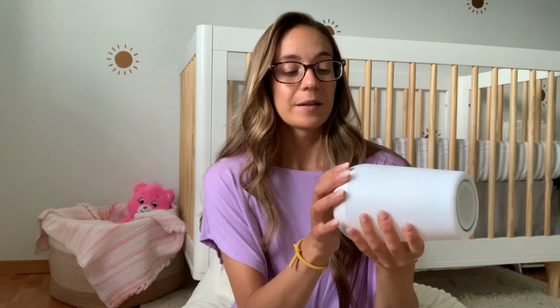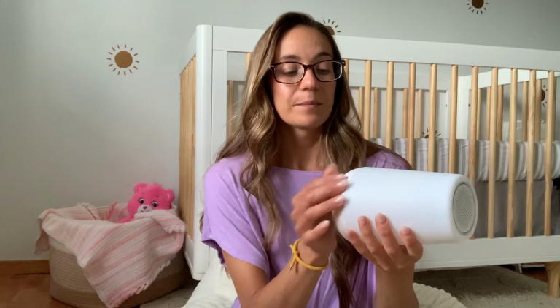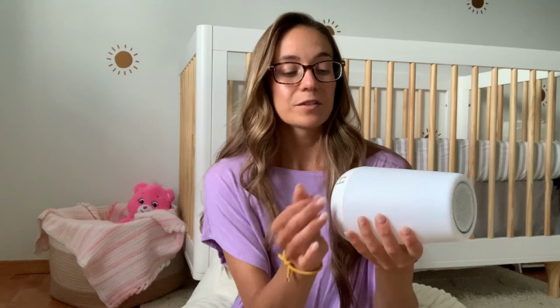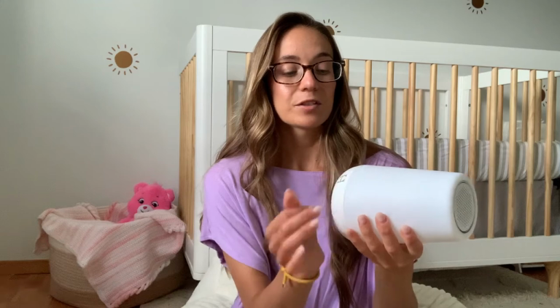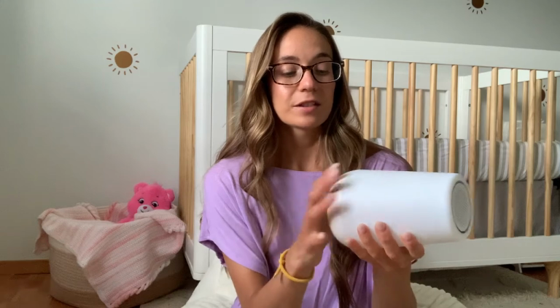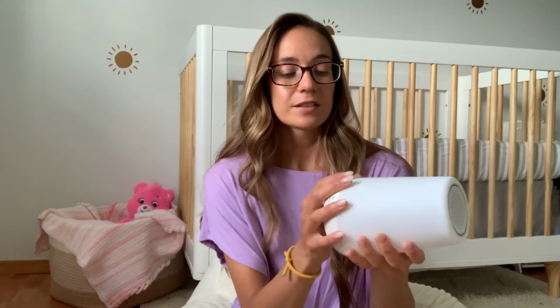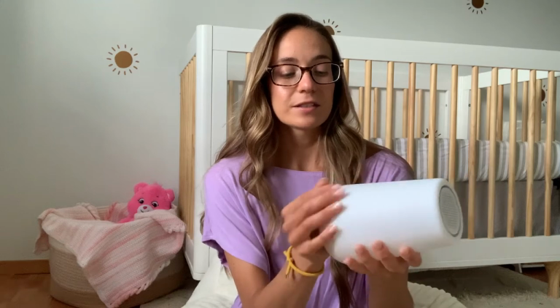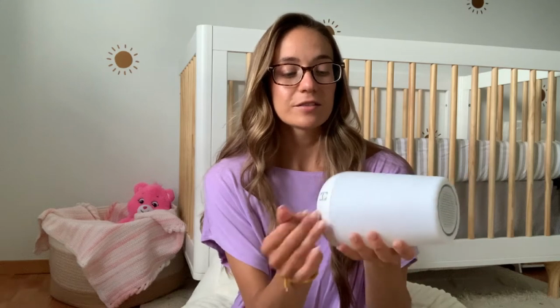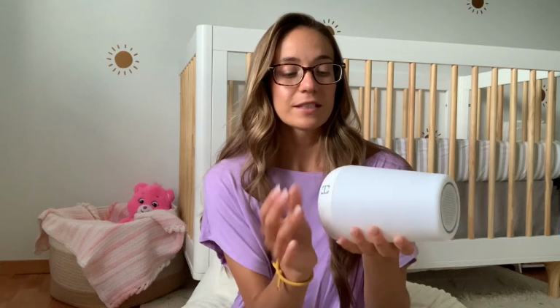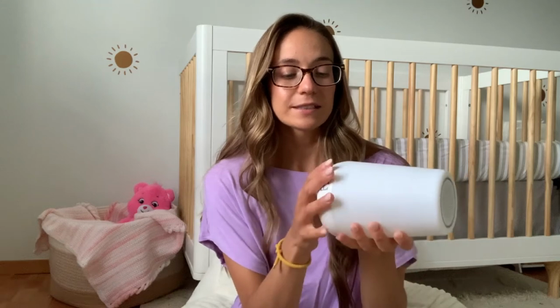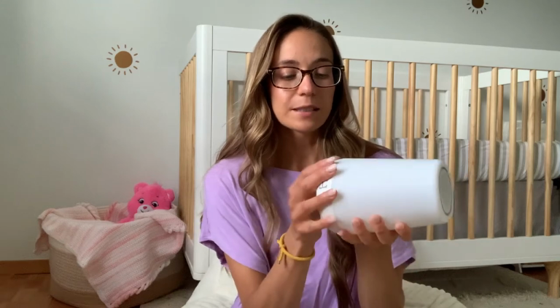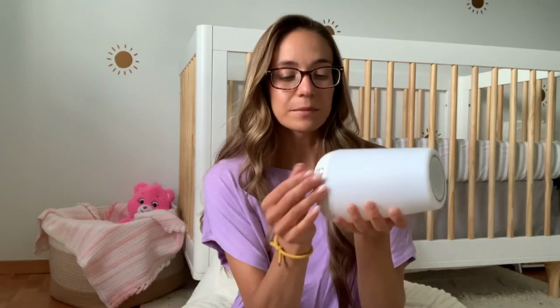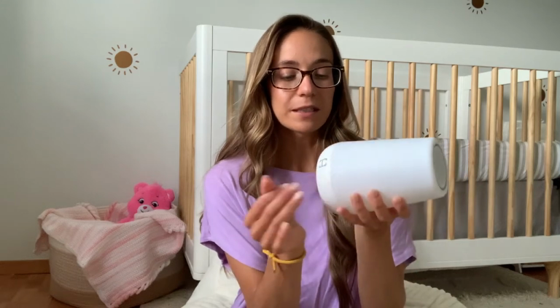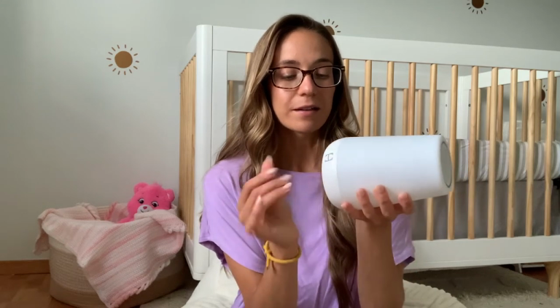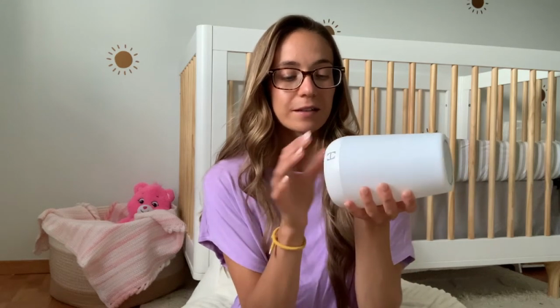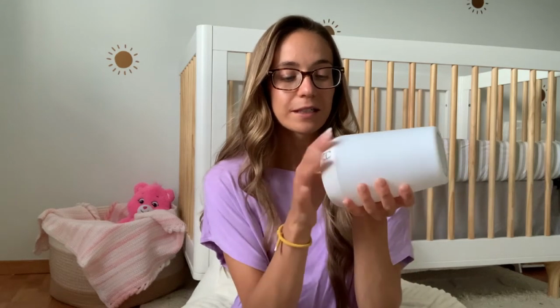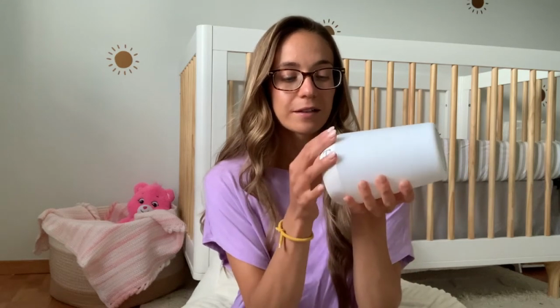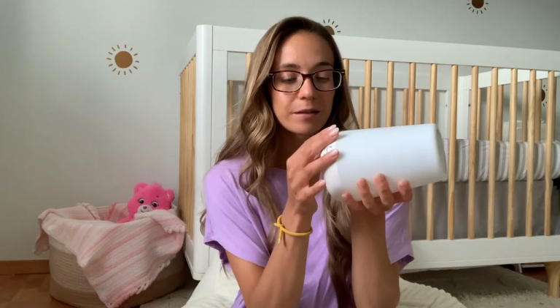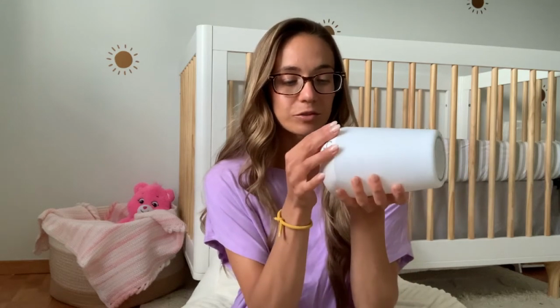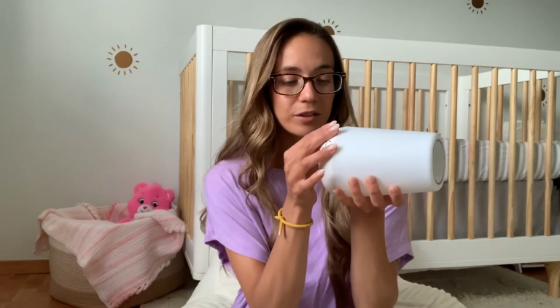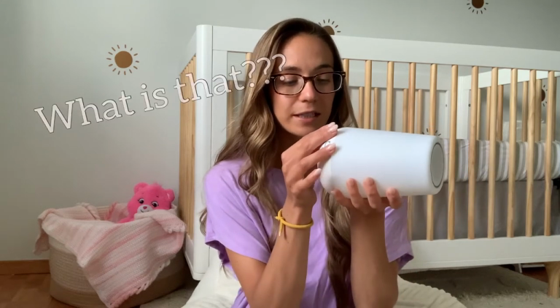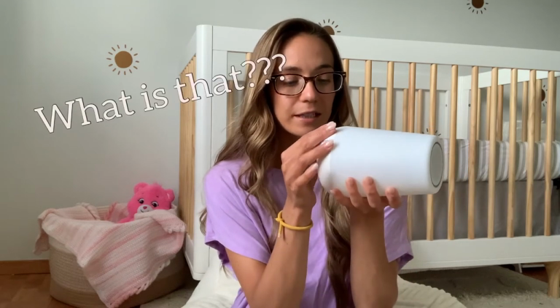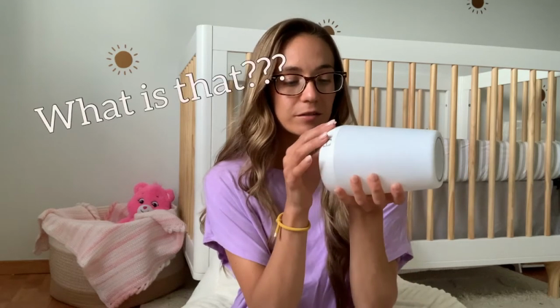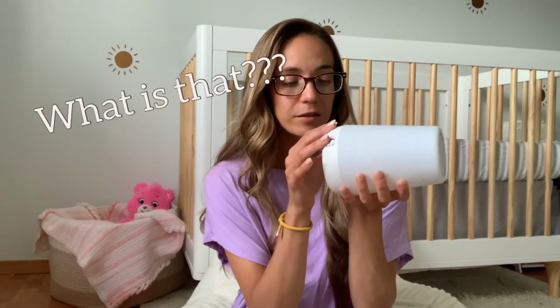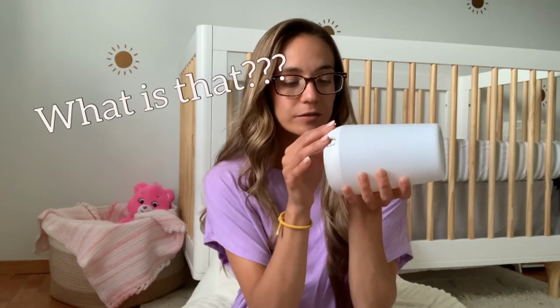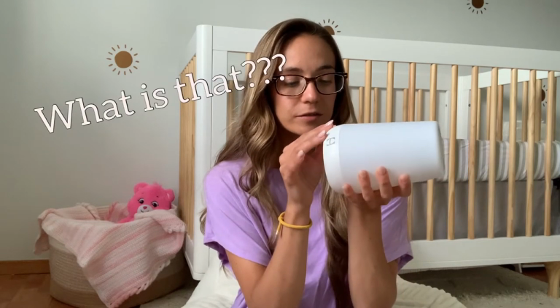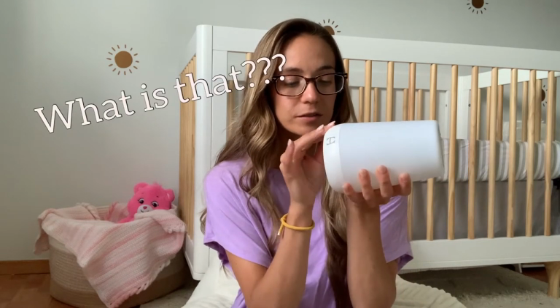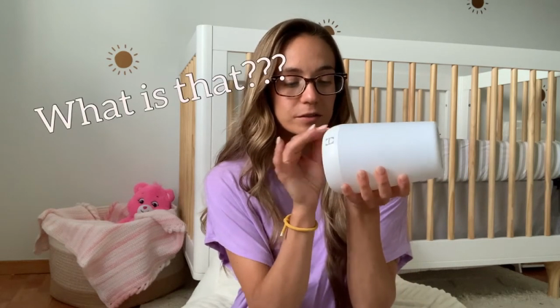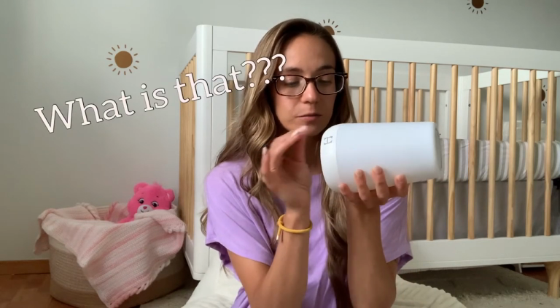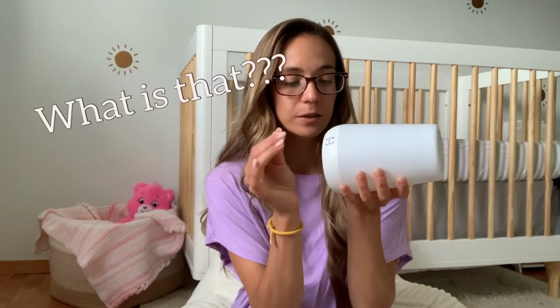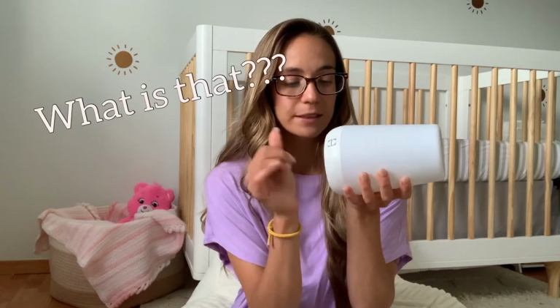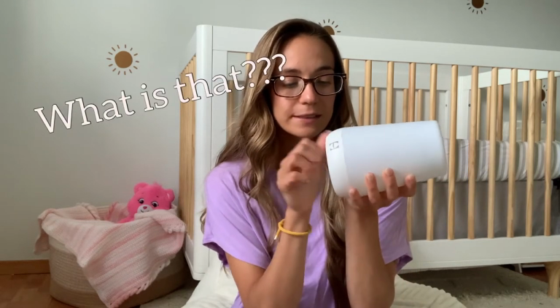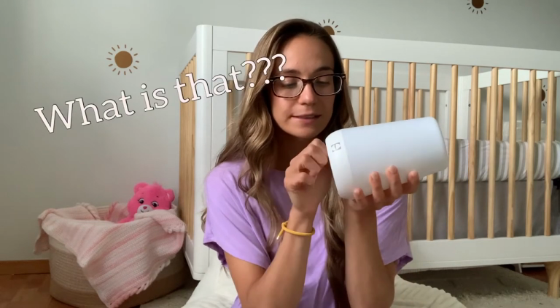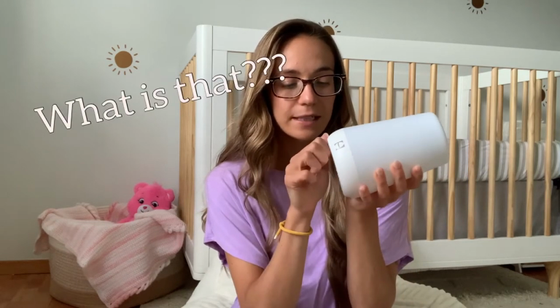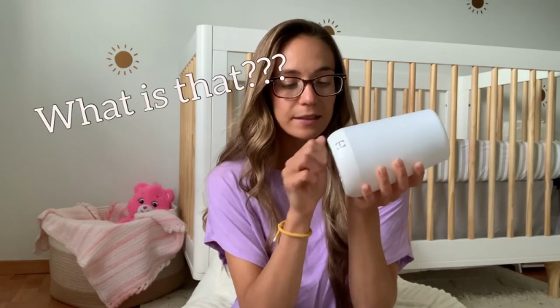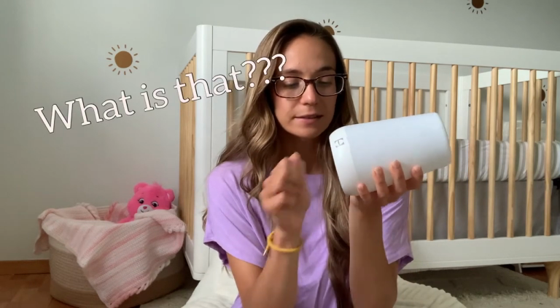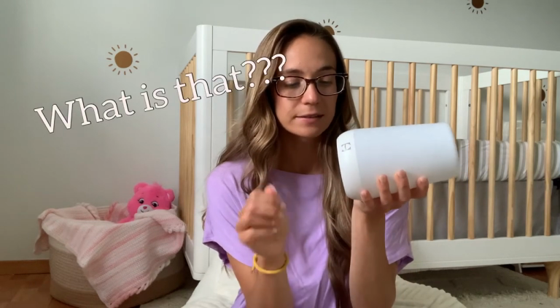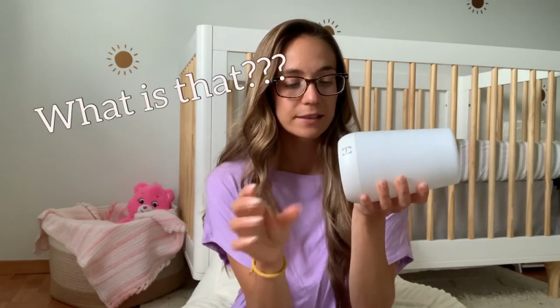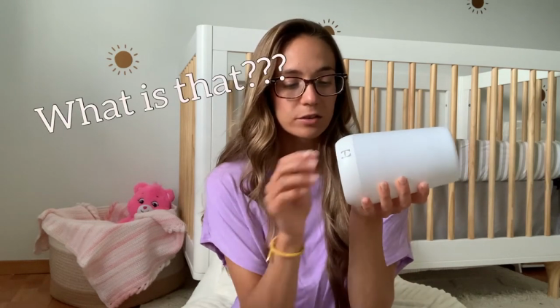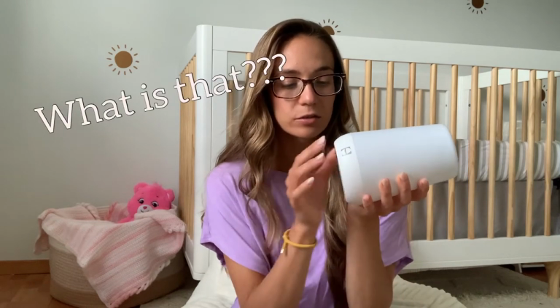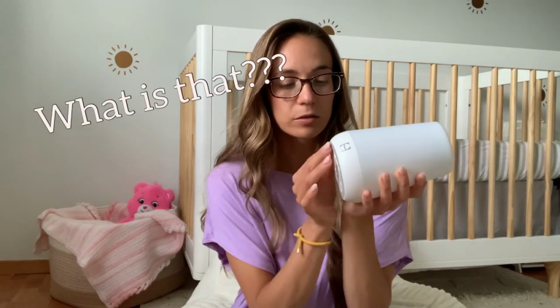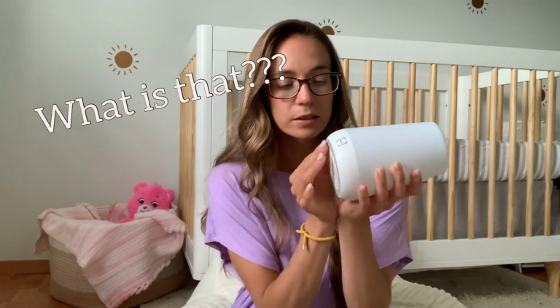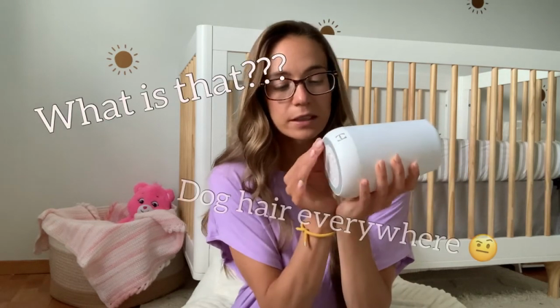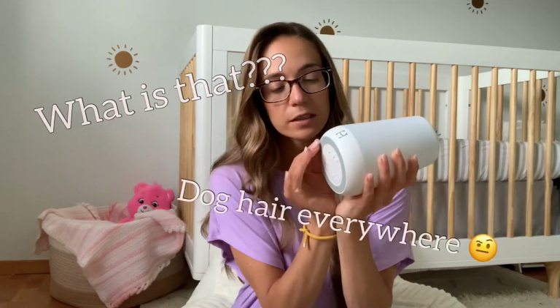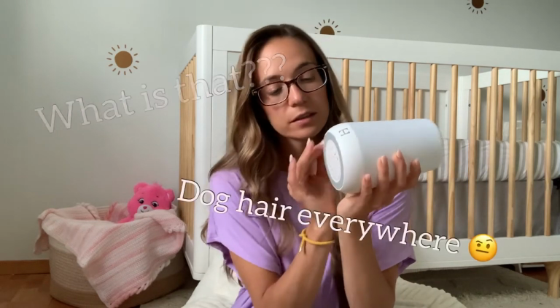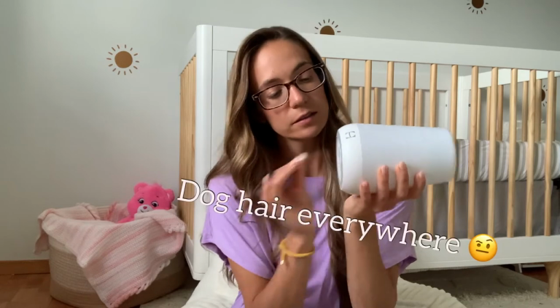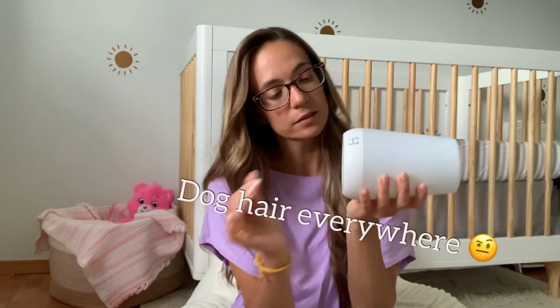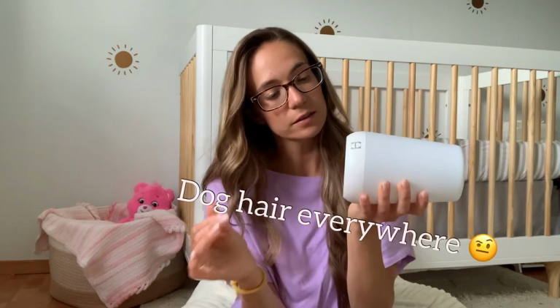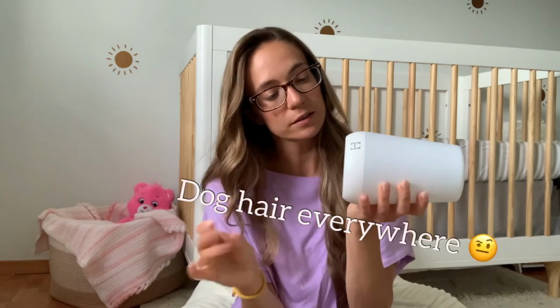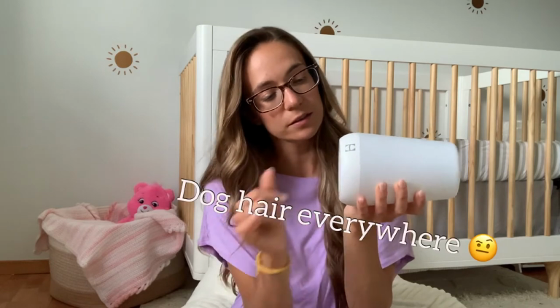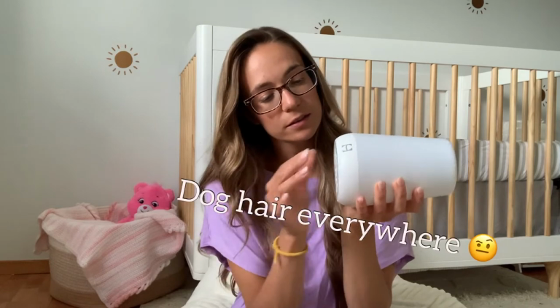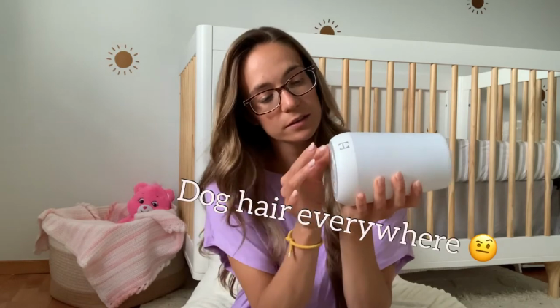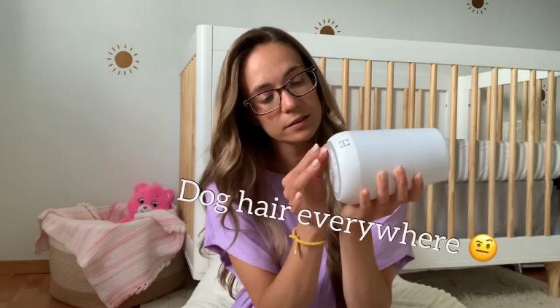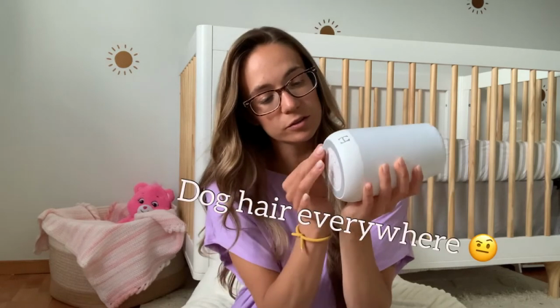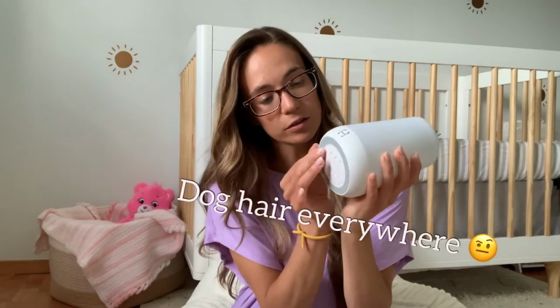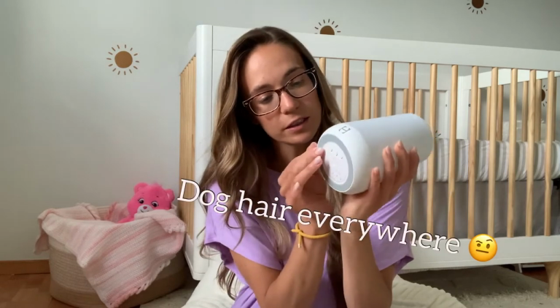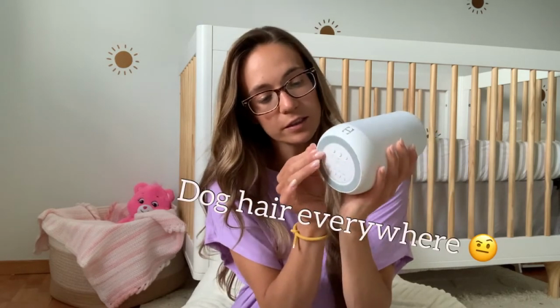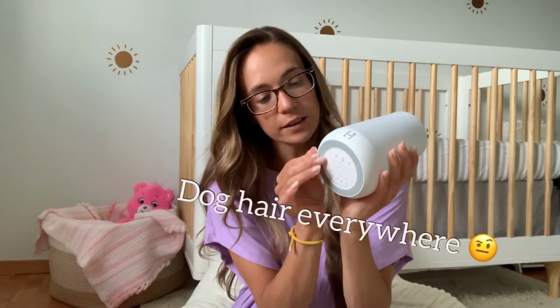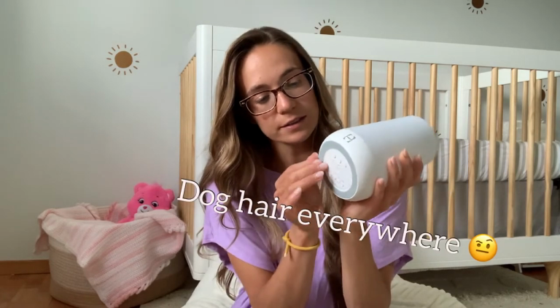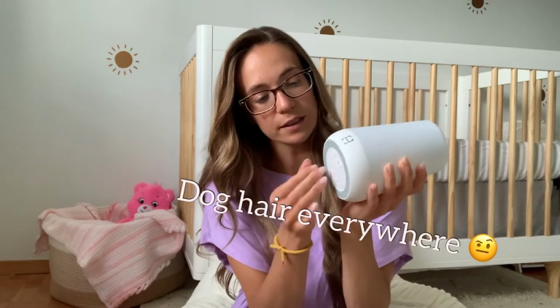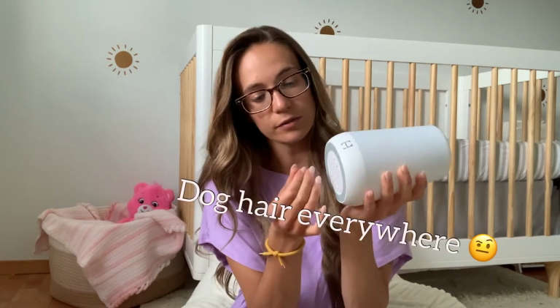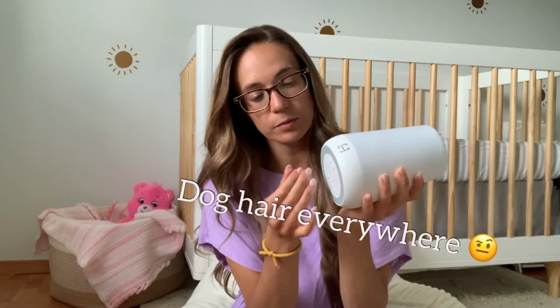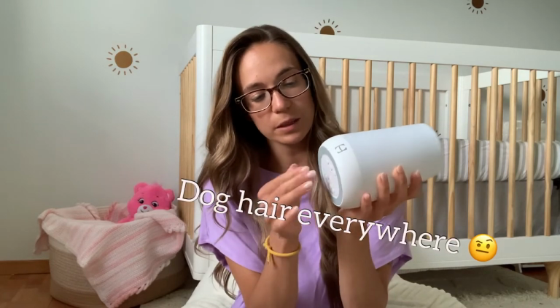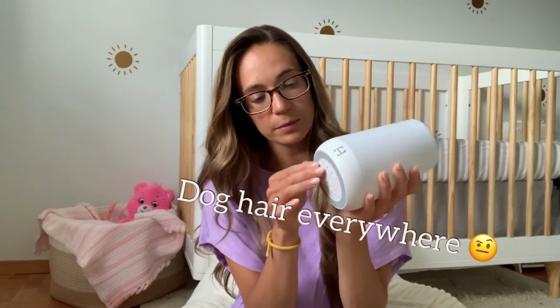There's something on here — I'm trying to get it off. Is that dog hair? Dog hair gets everywhere, man.